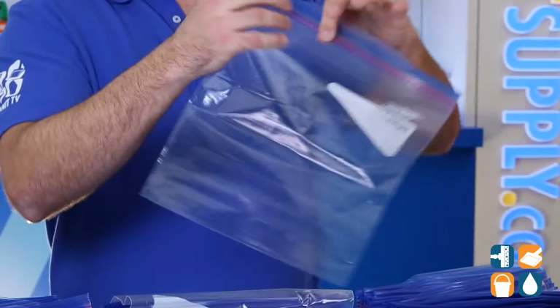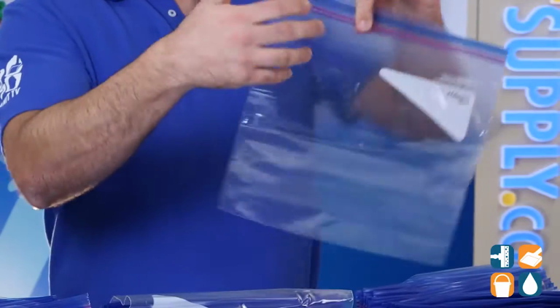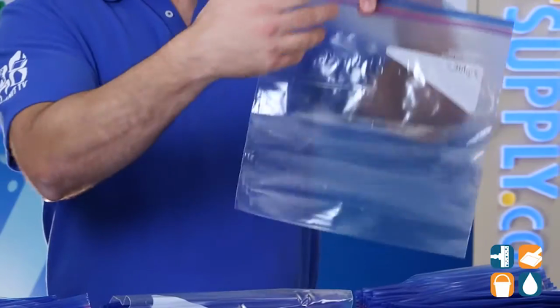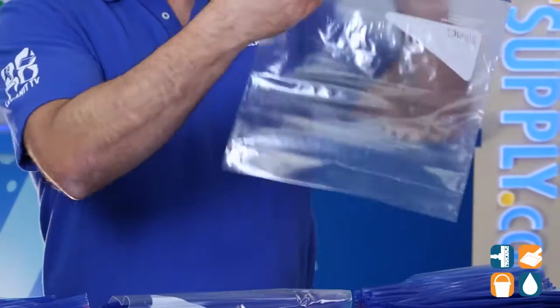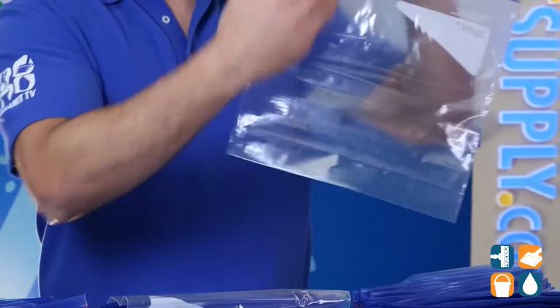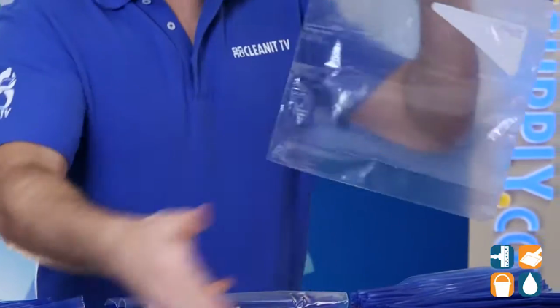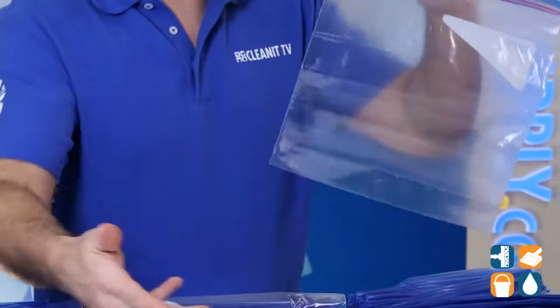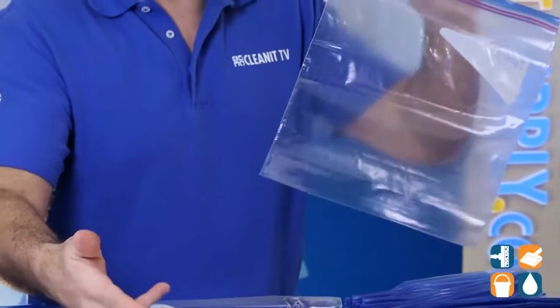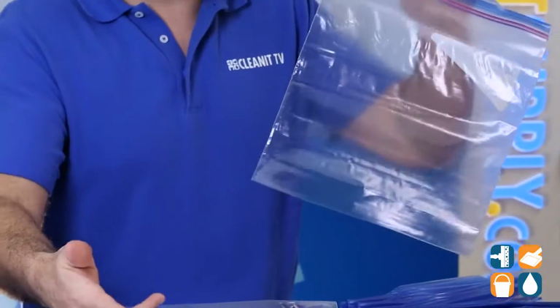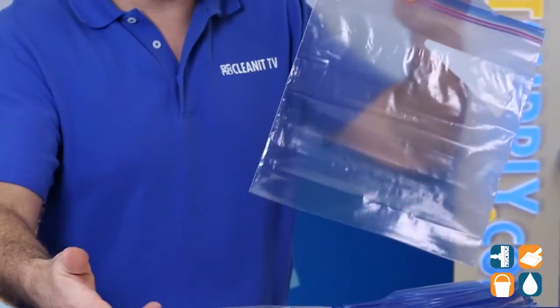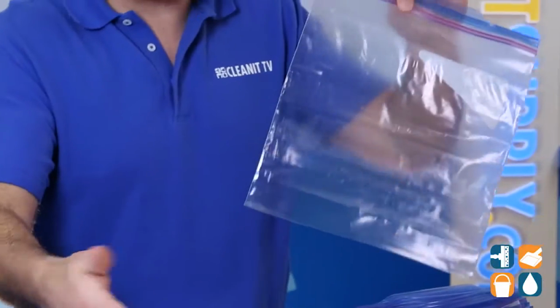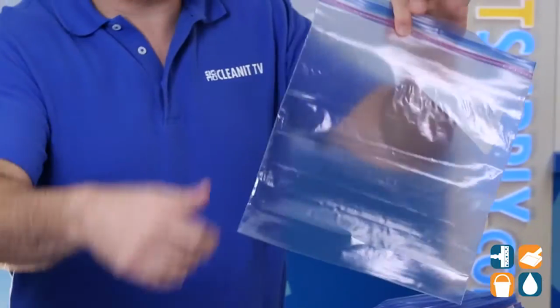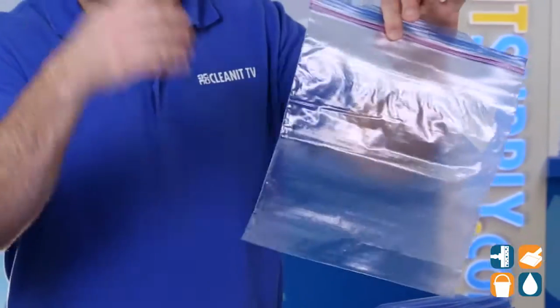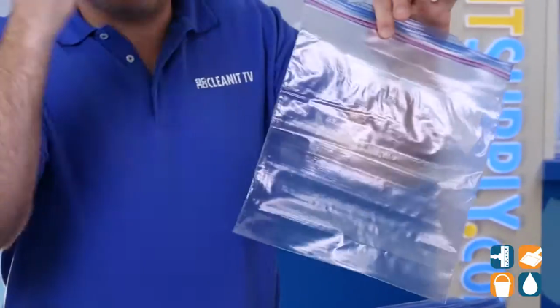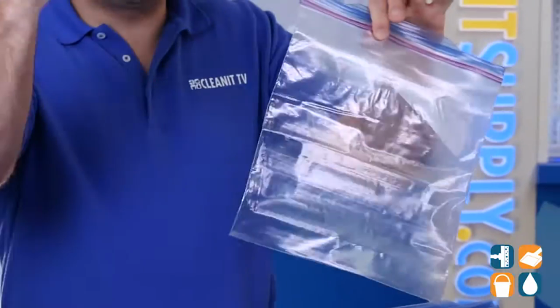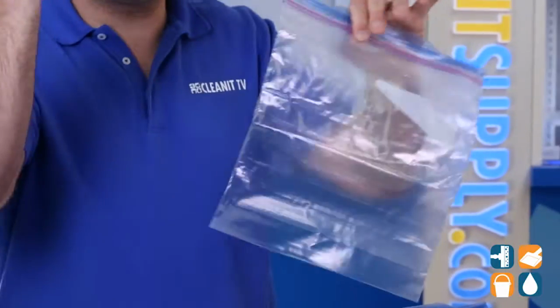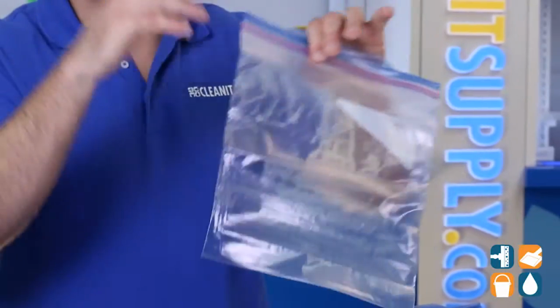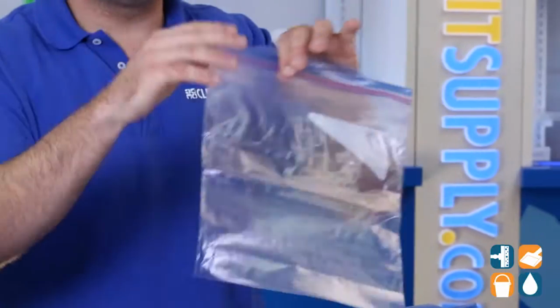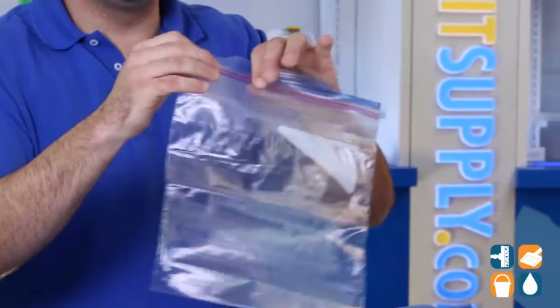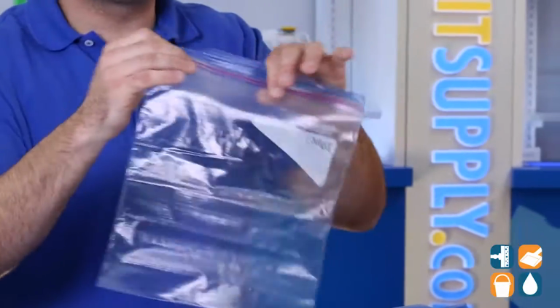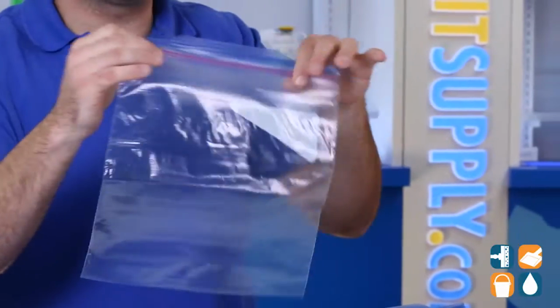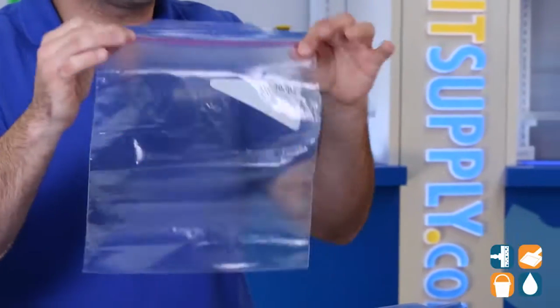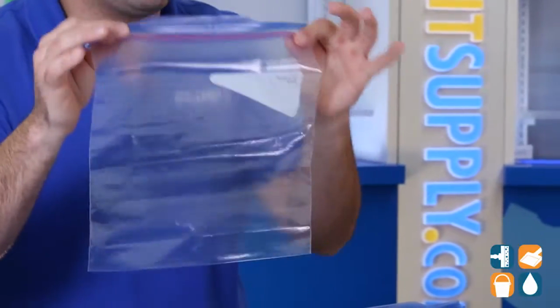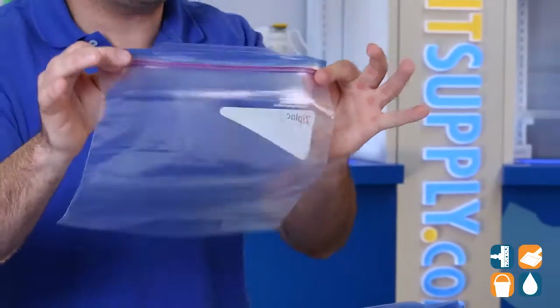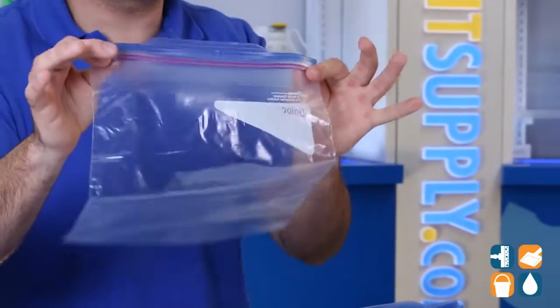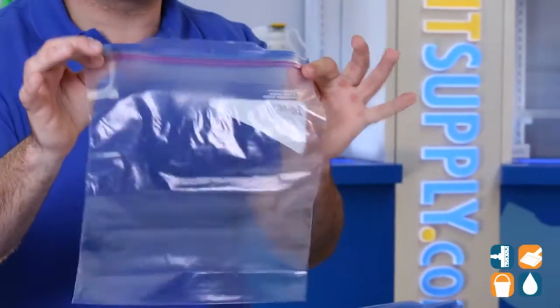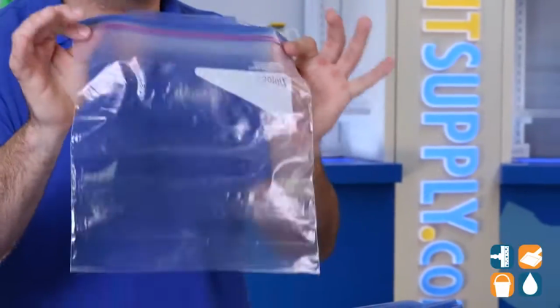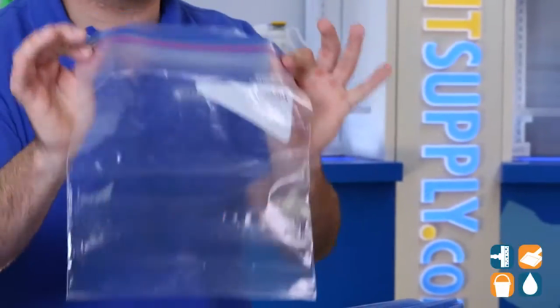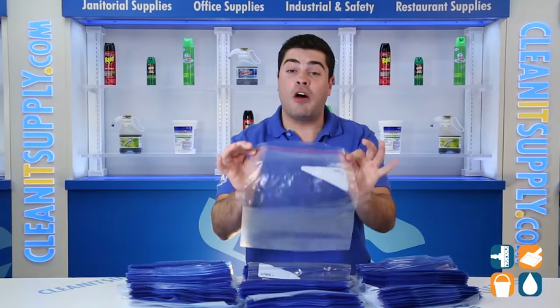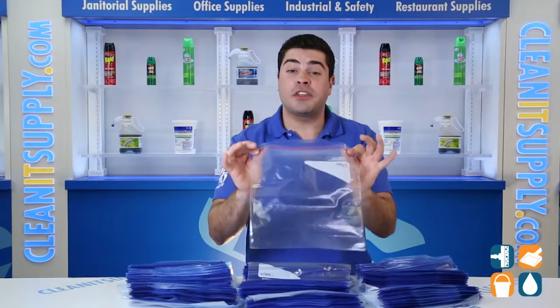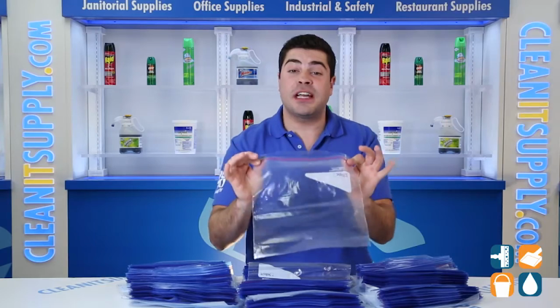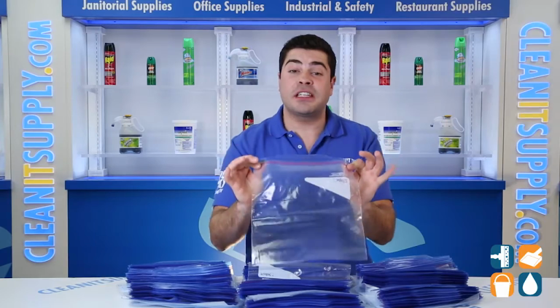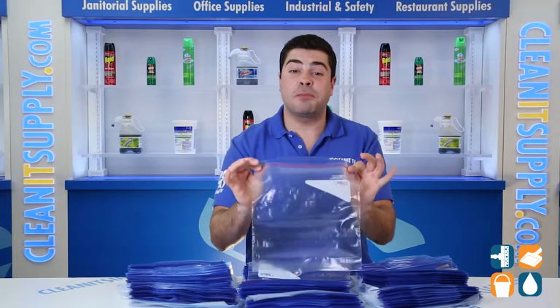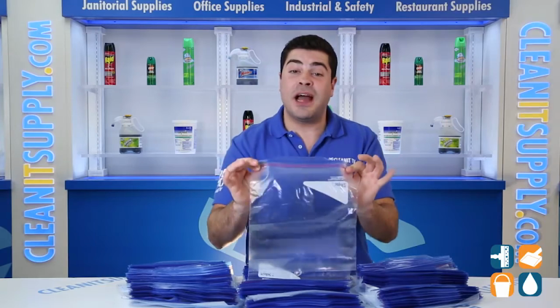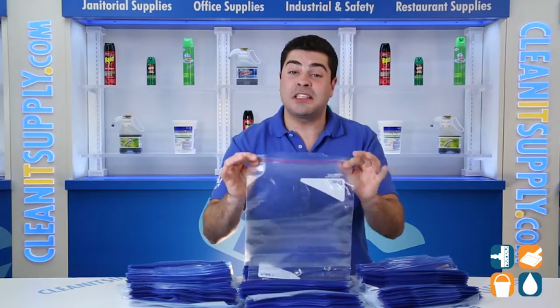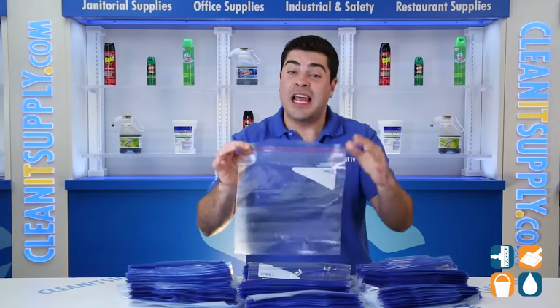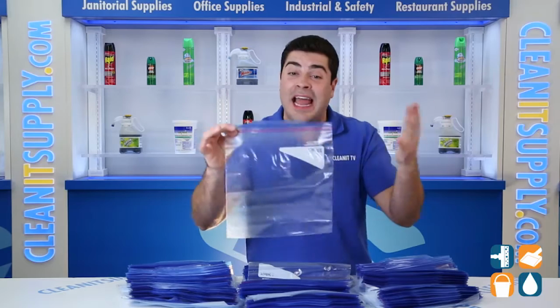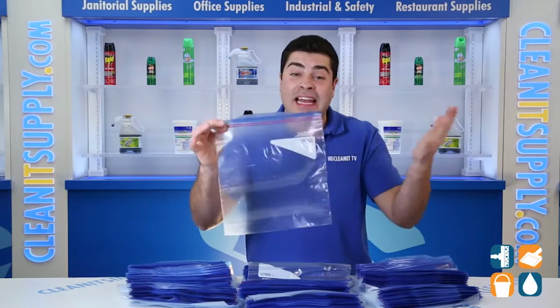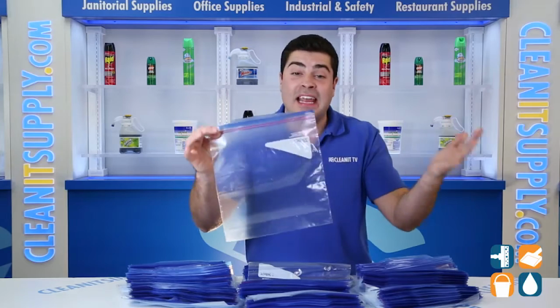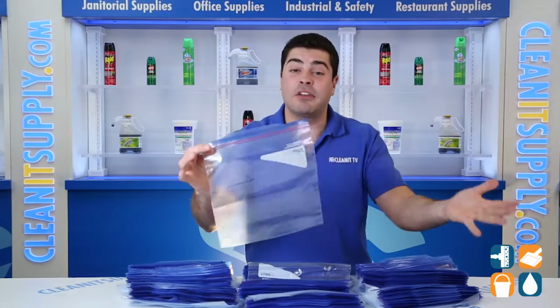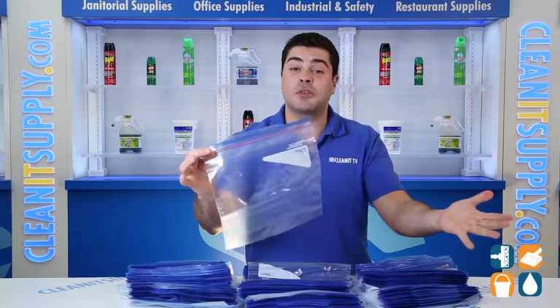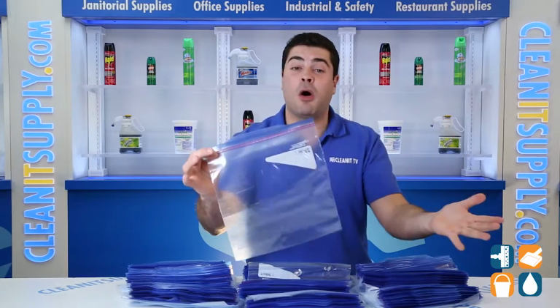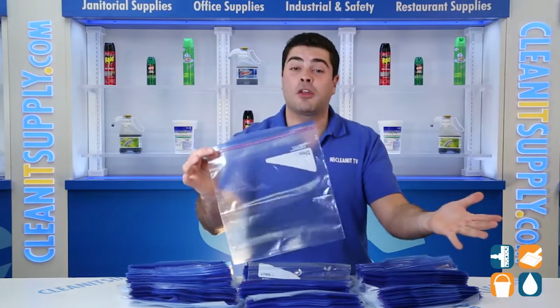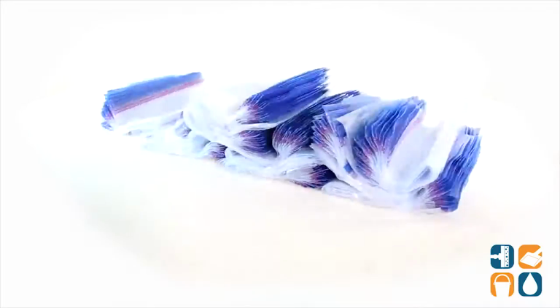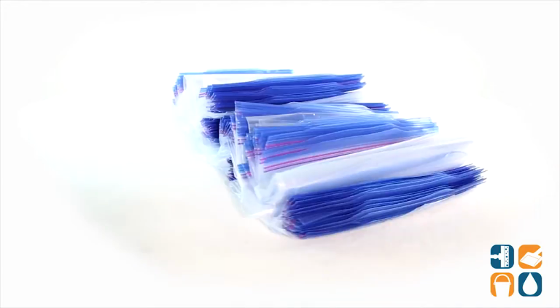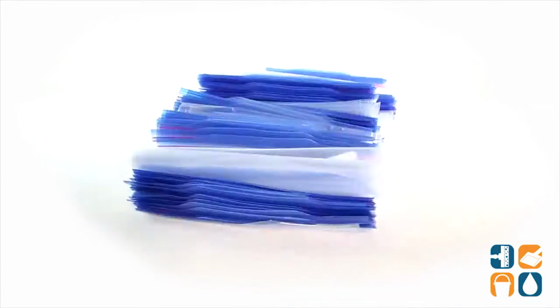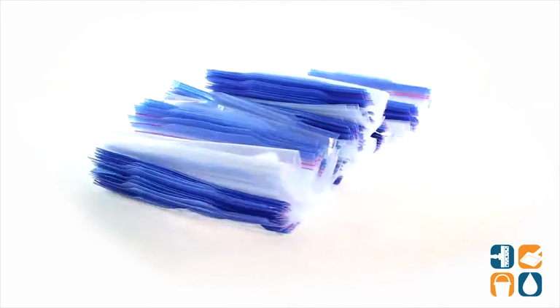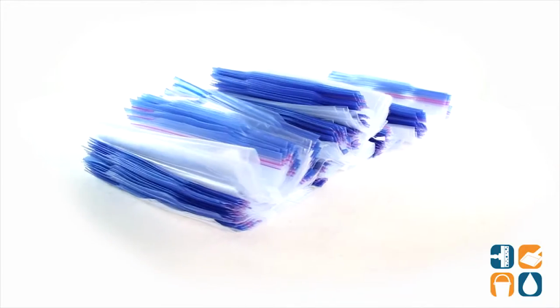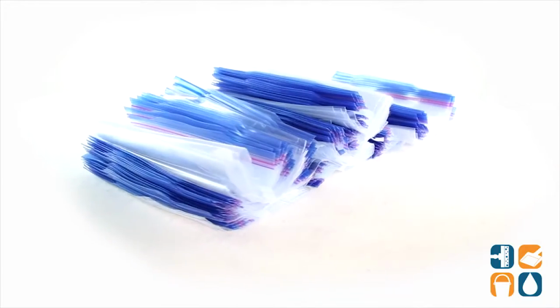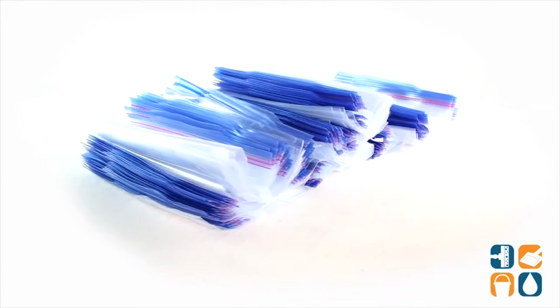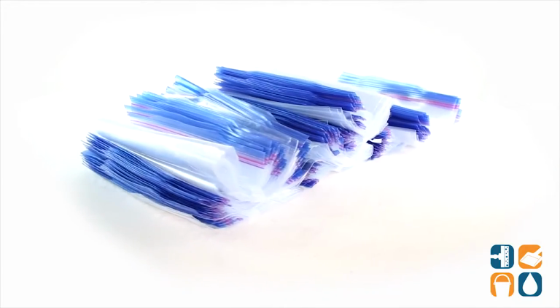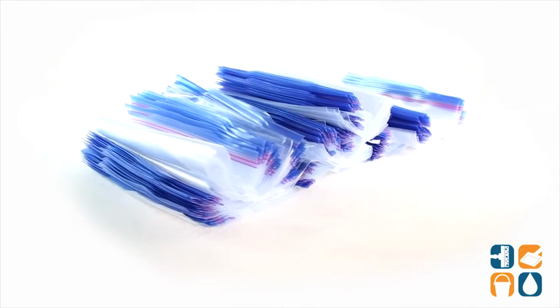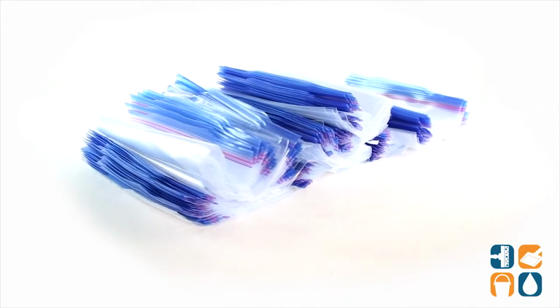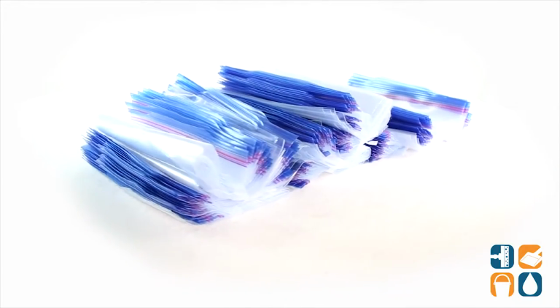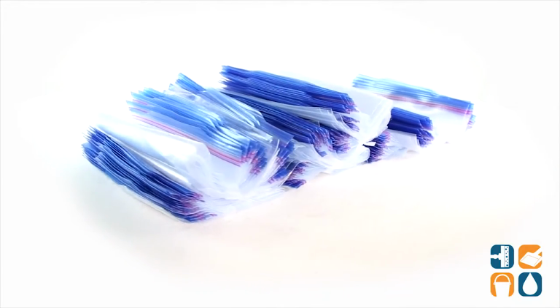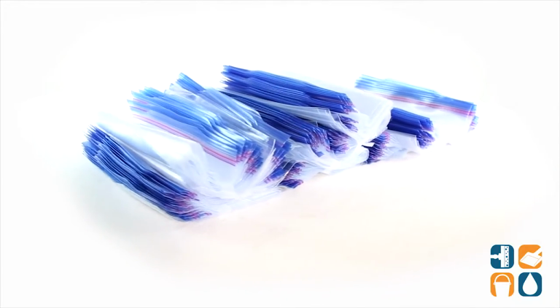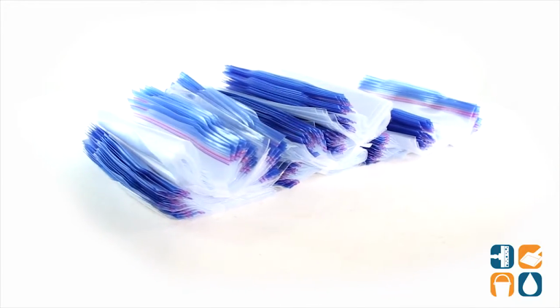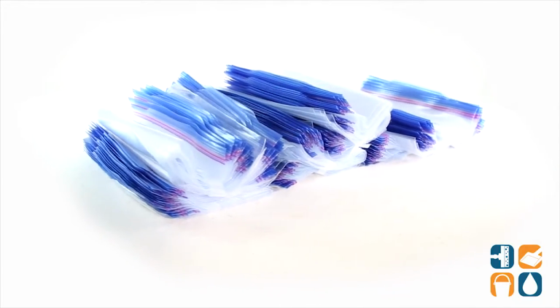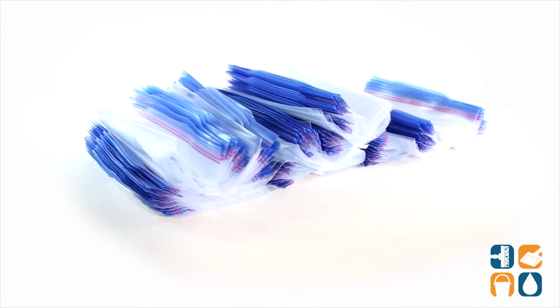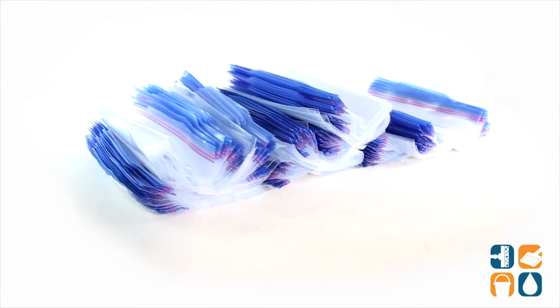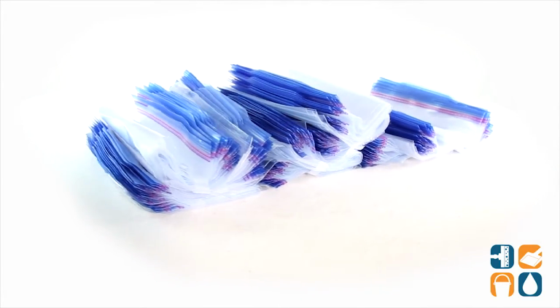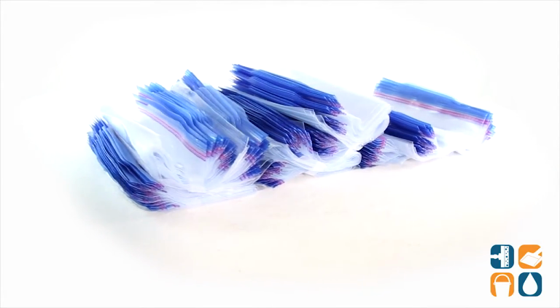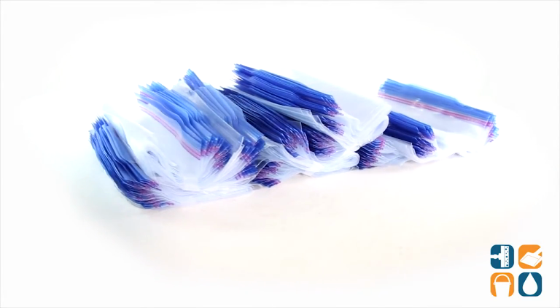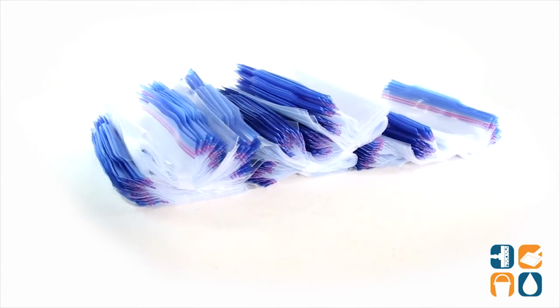But these 10x10 bags aren't just for food — store craft supplies, office supplies, and even small items while traveling with these convenient bags.